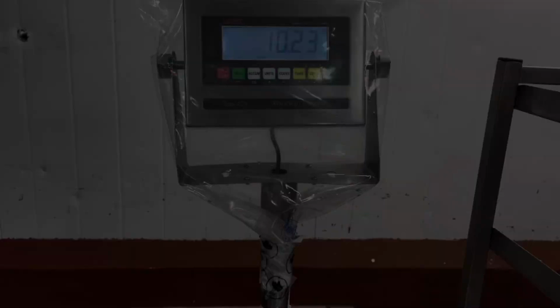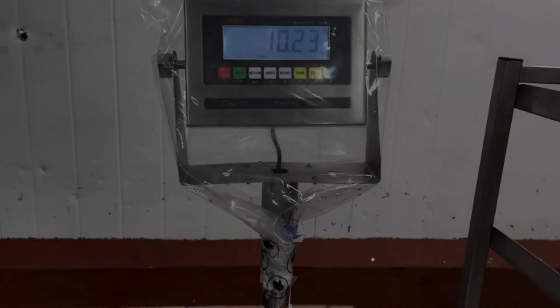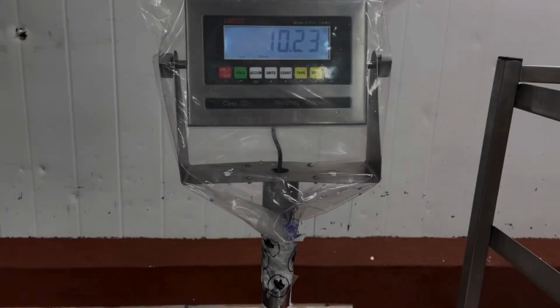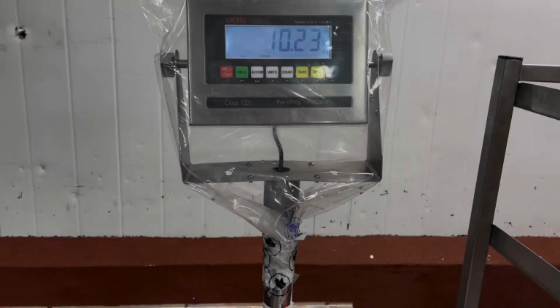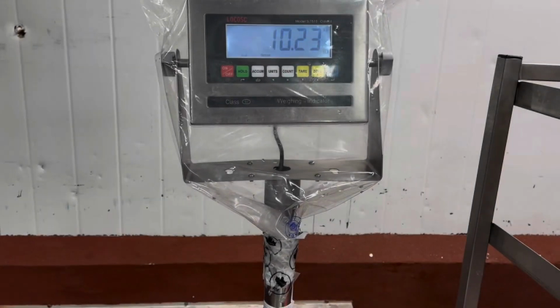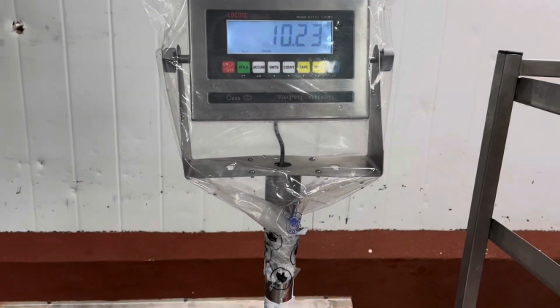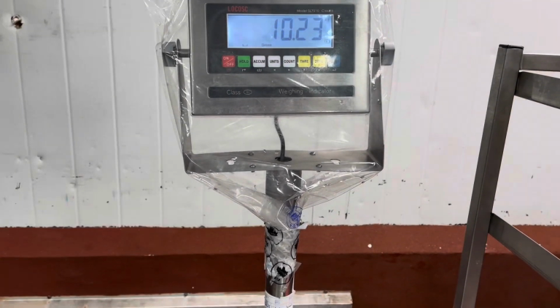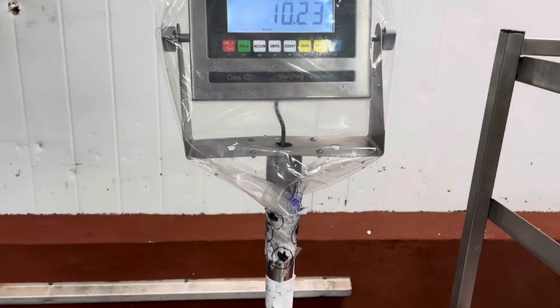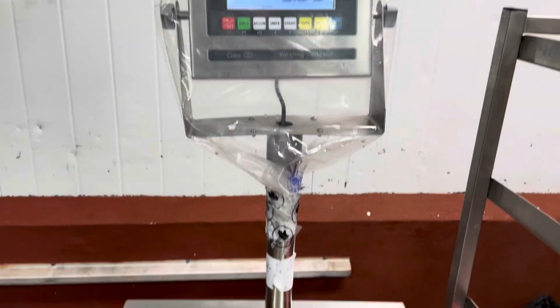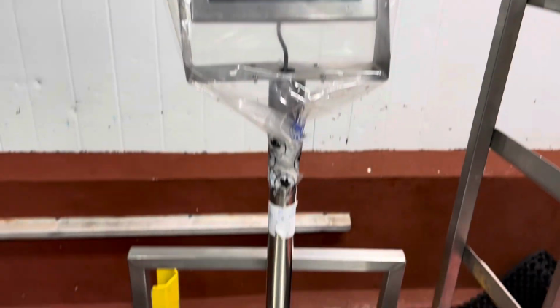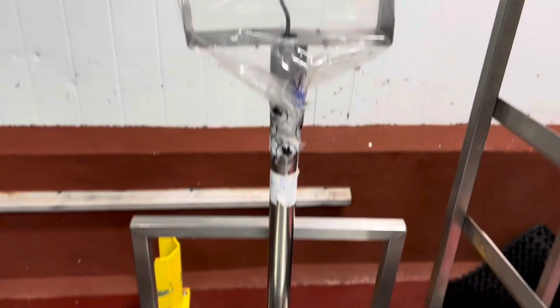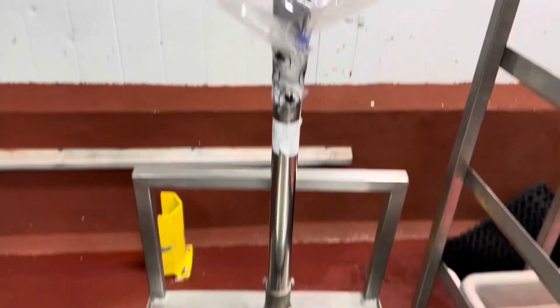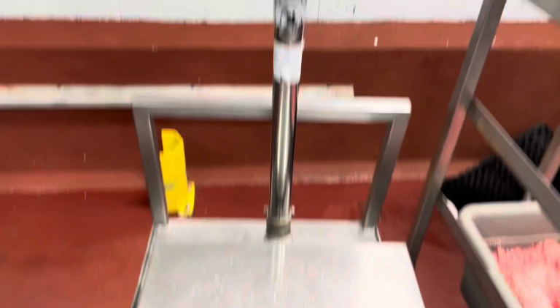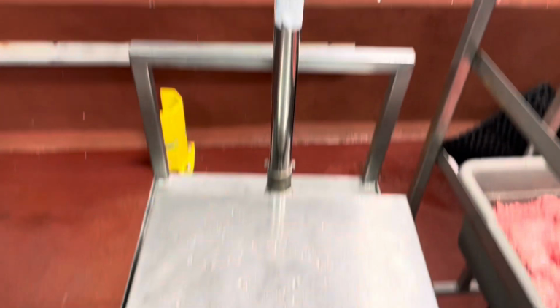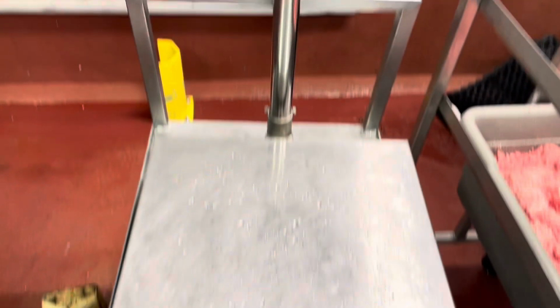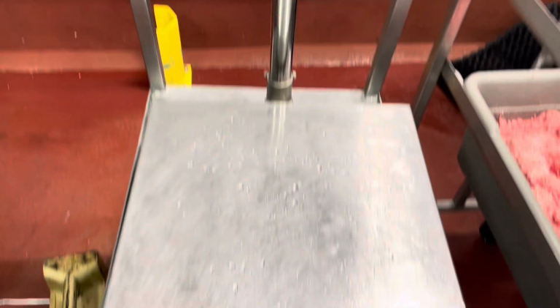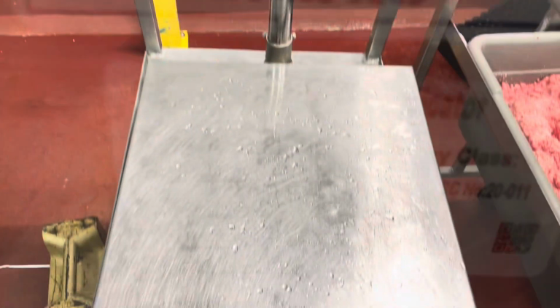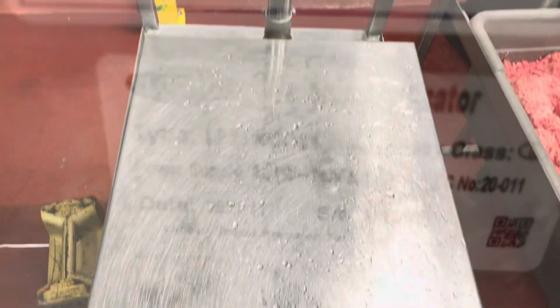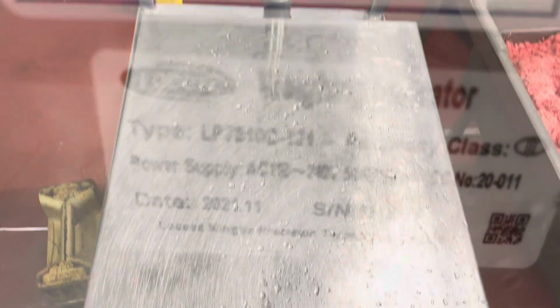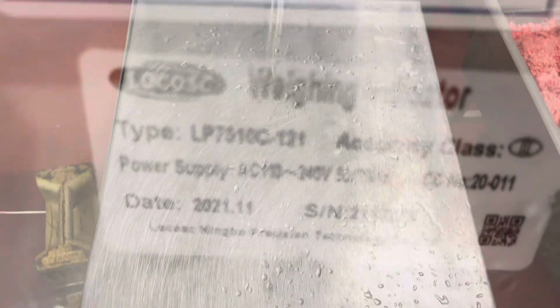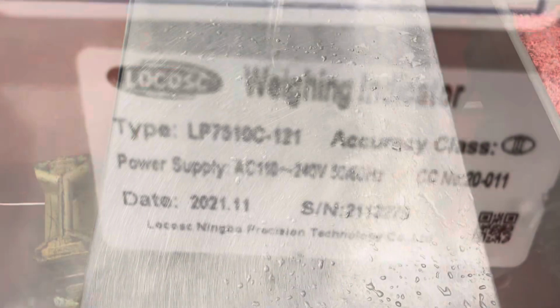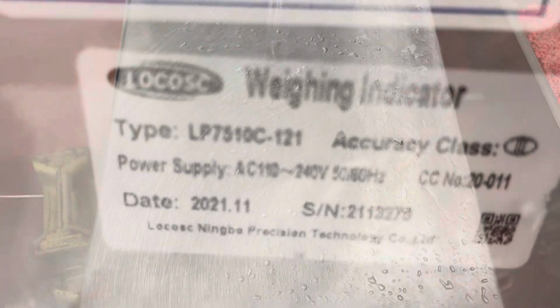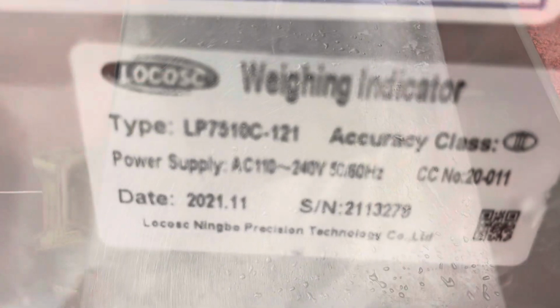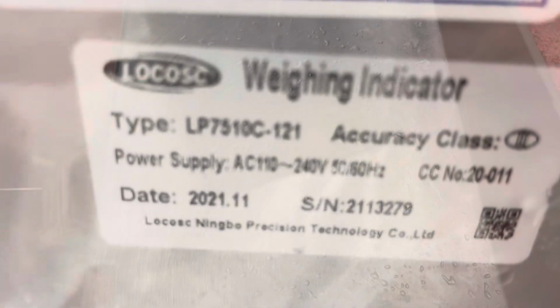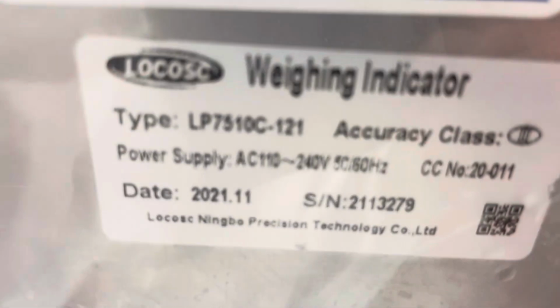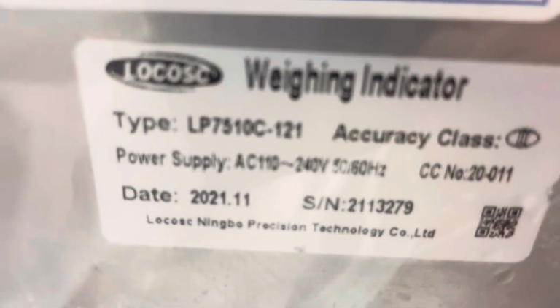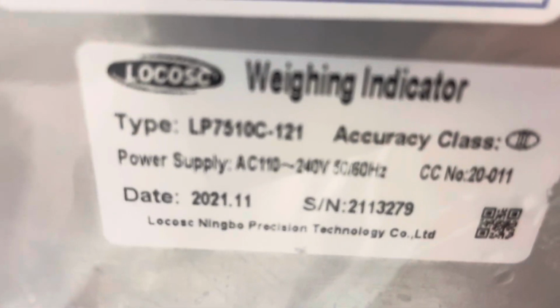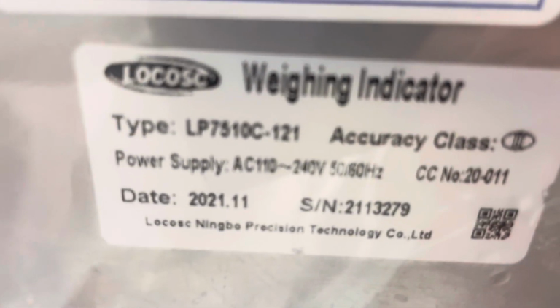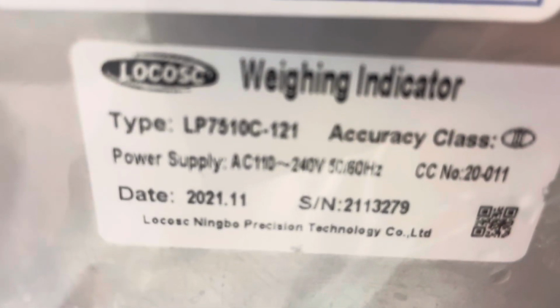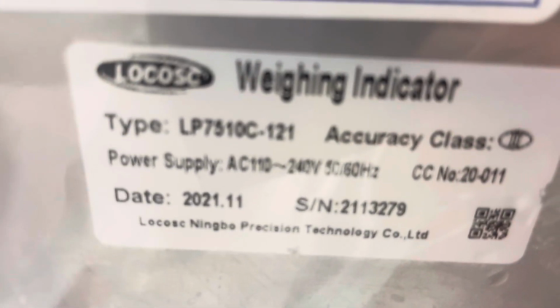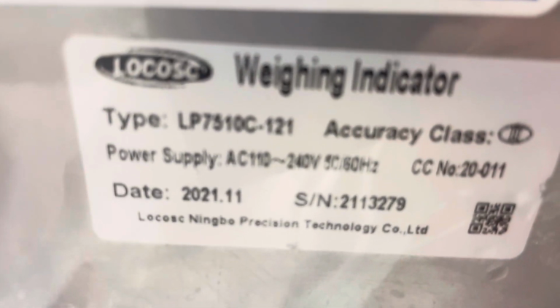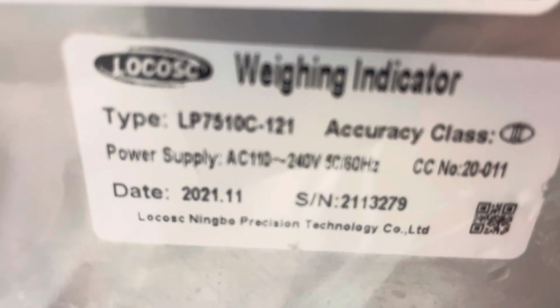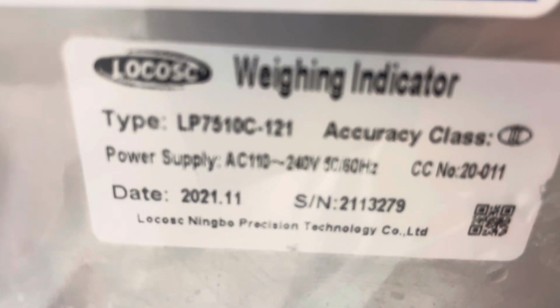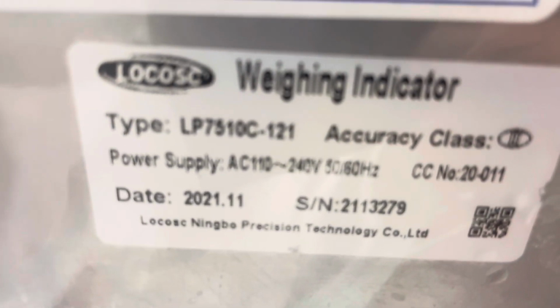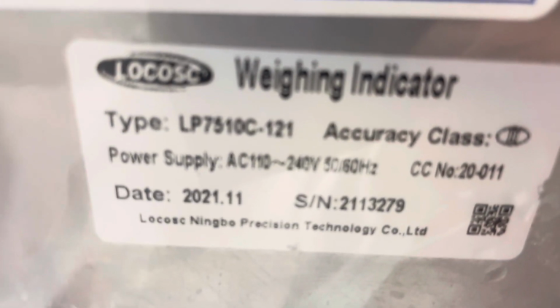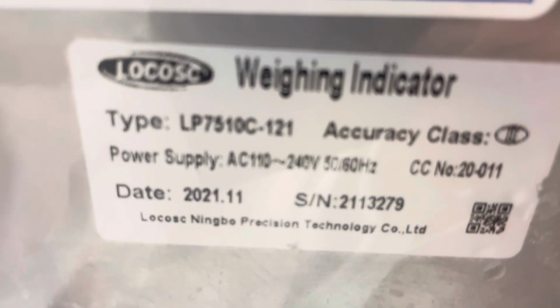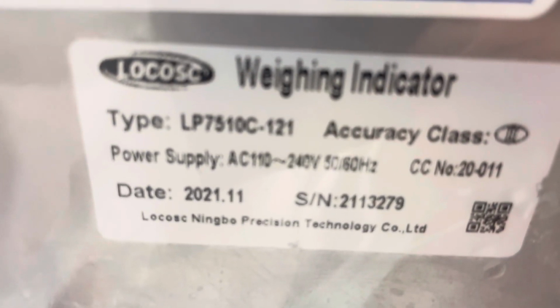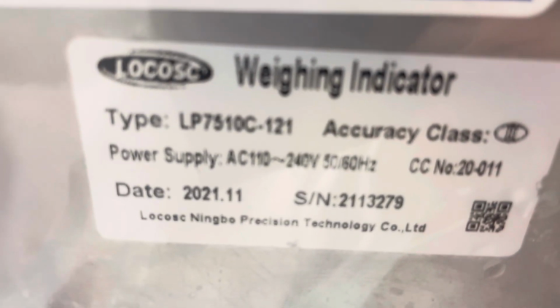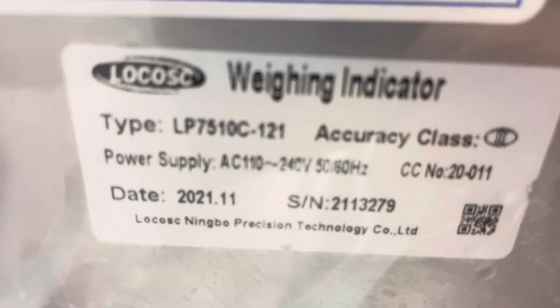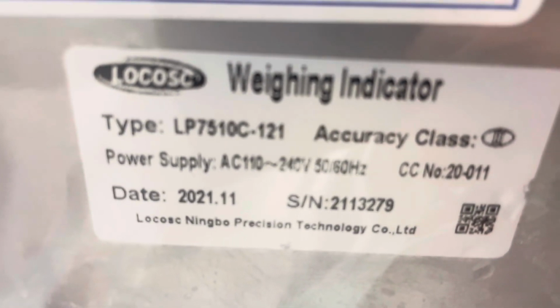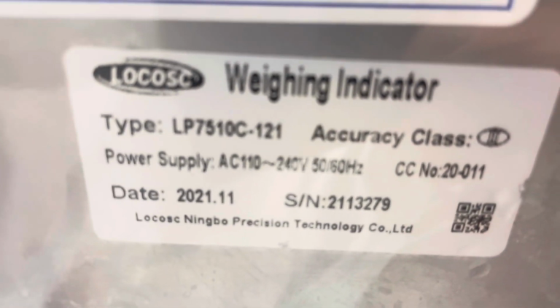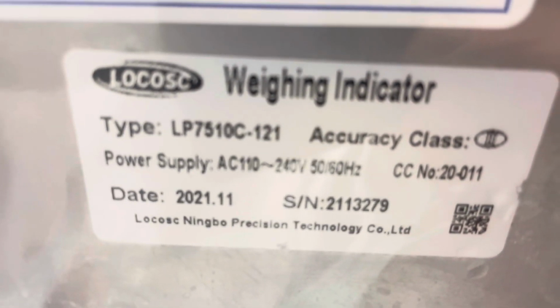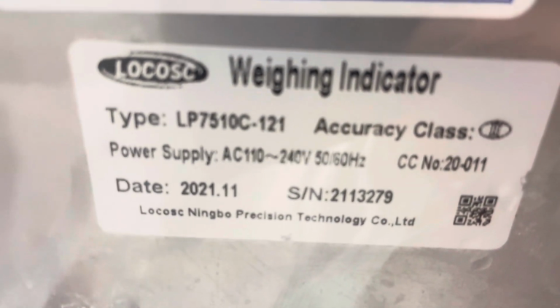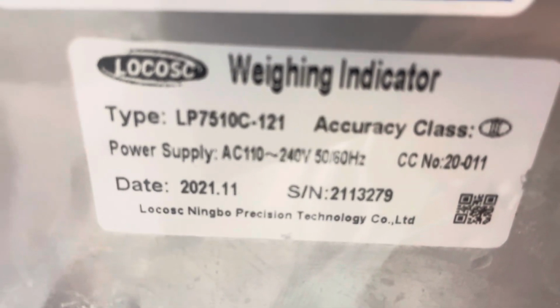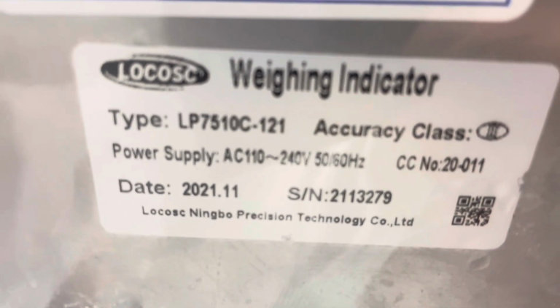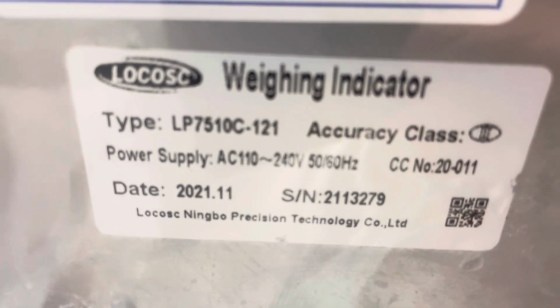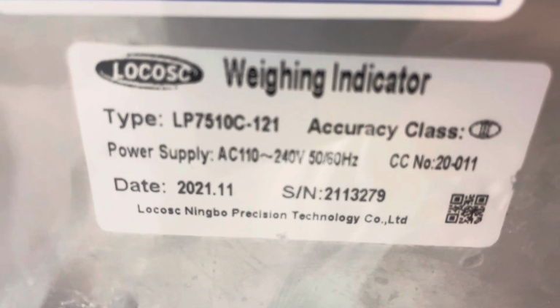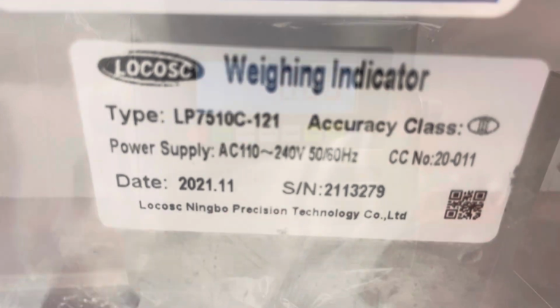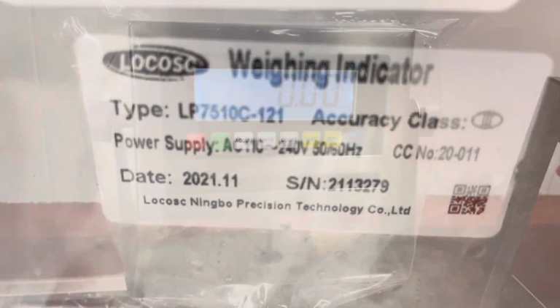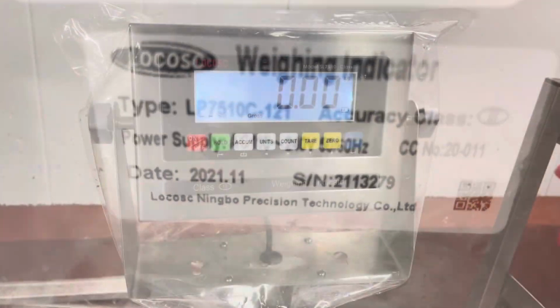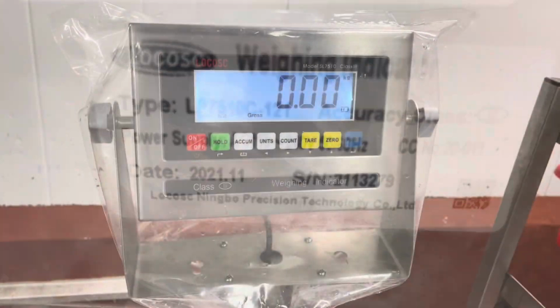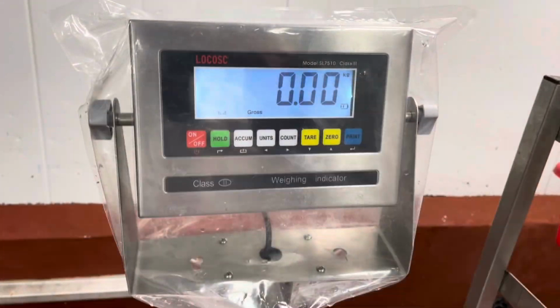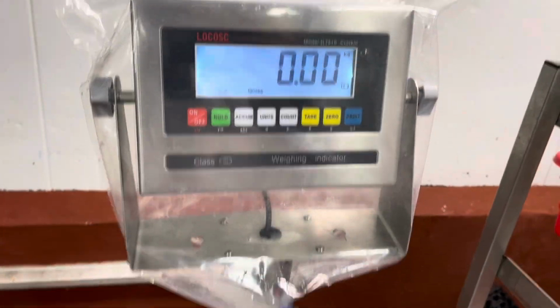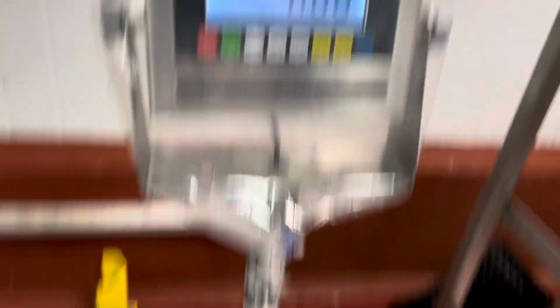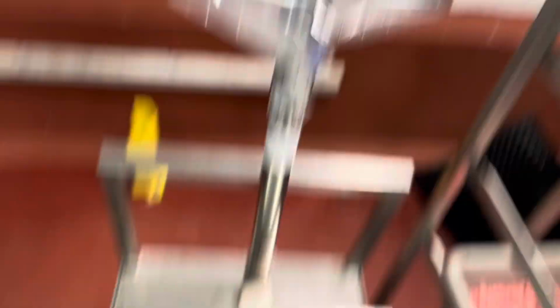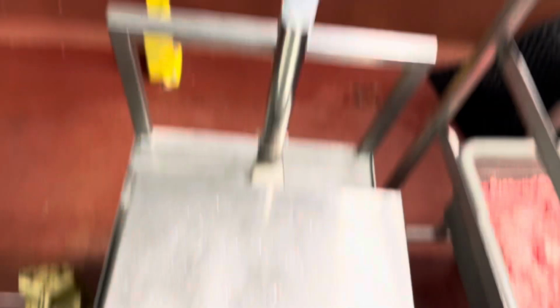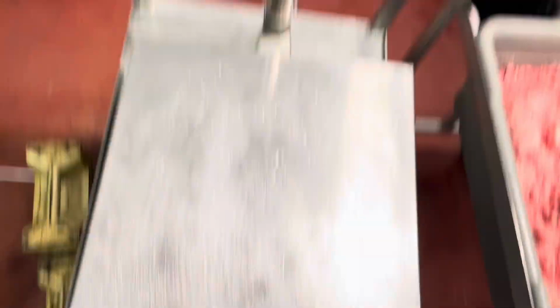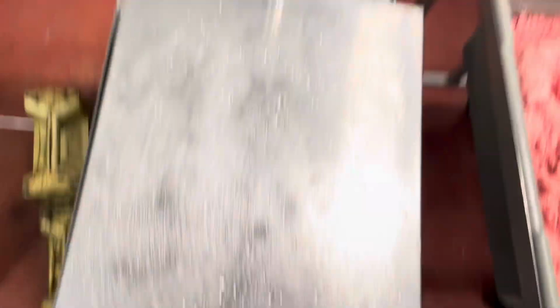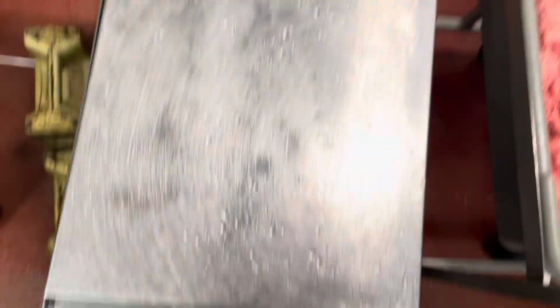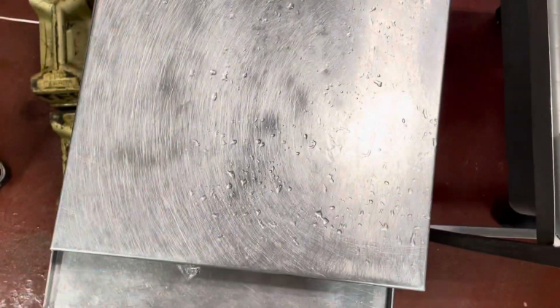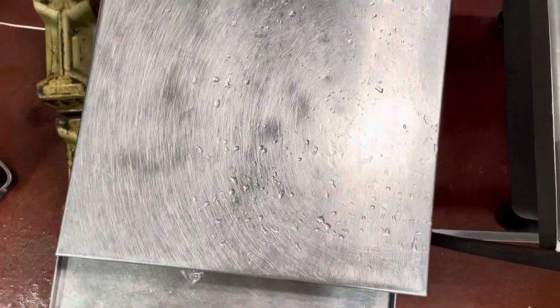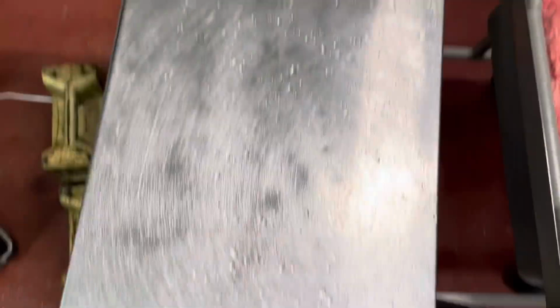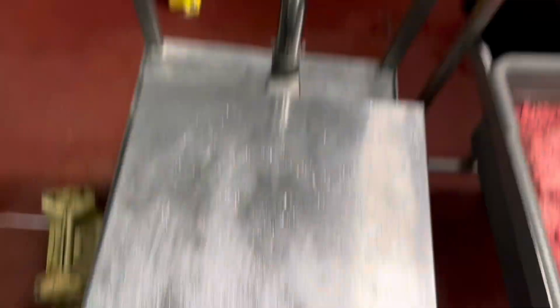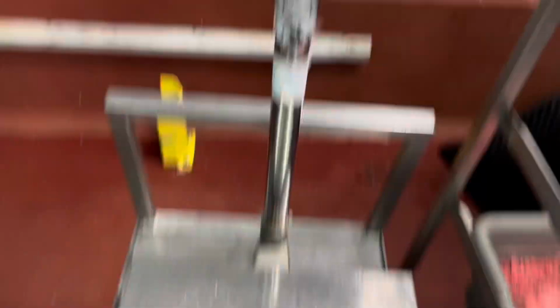Hey guys, welcome back to the channel. As you saw there, the scale has lots of zero. I calibrated it and then I thought, I can make a video about this.